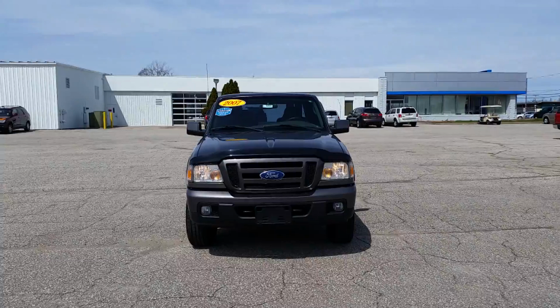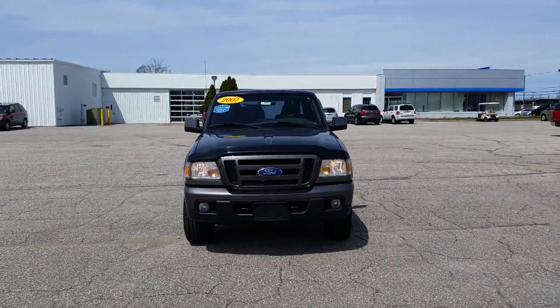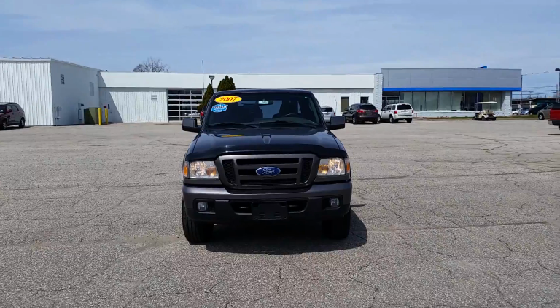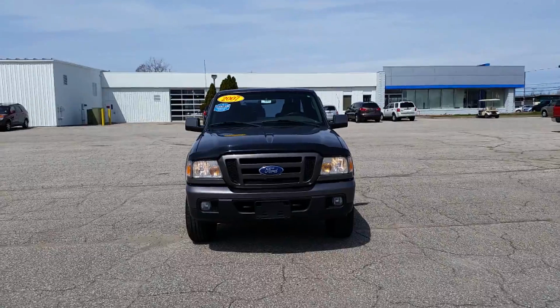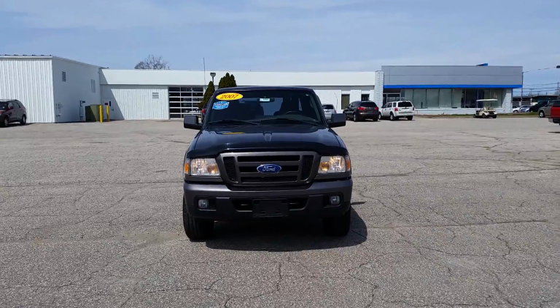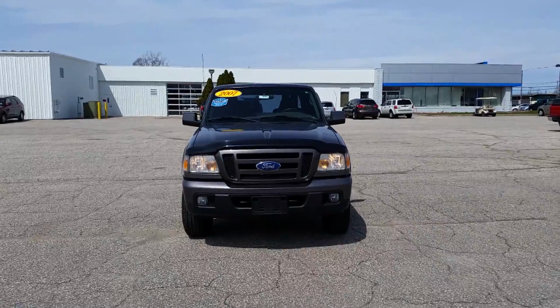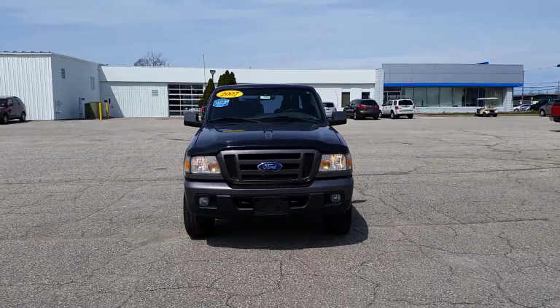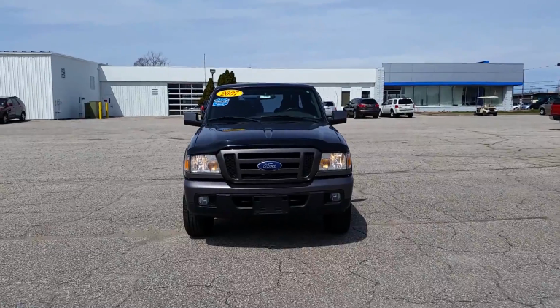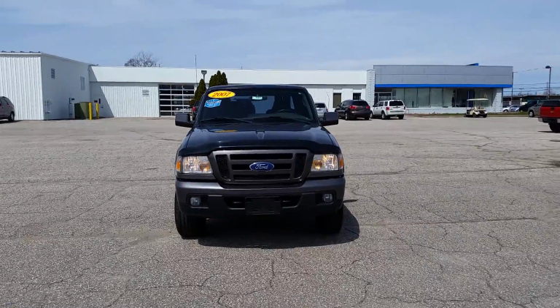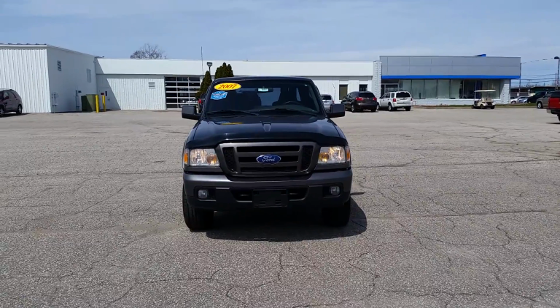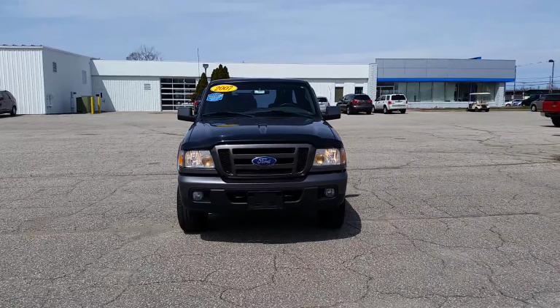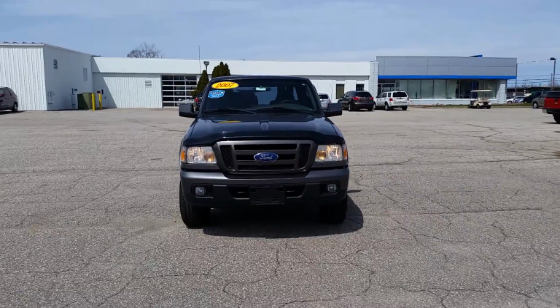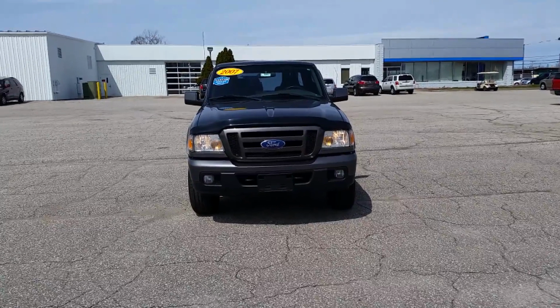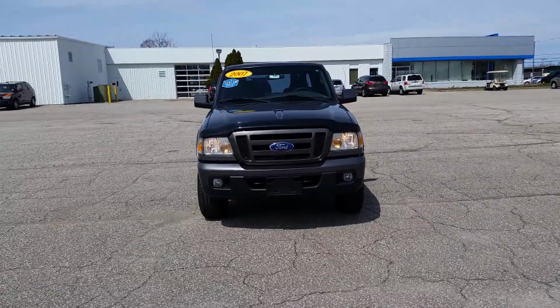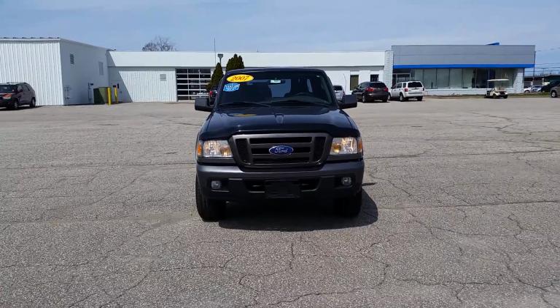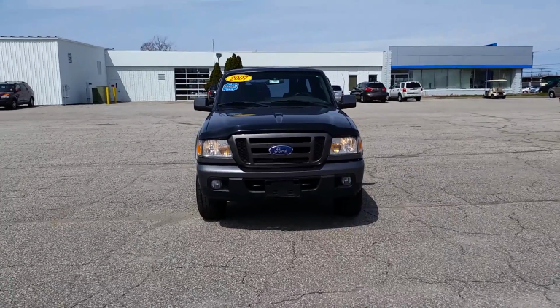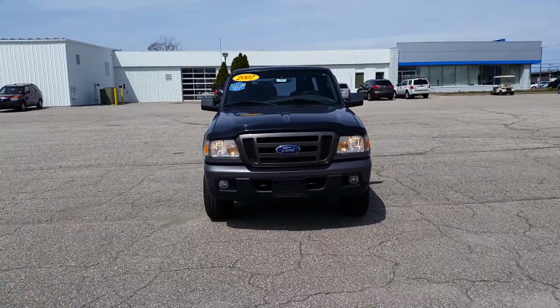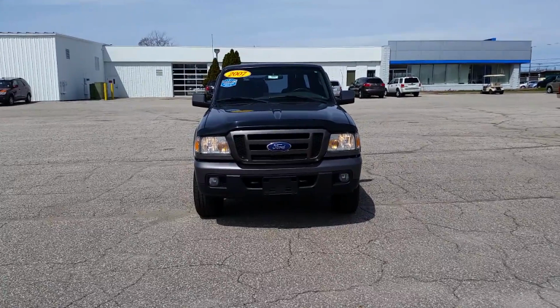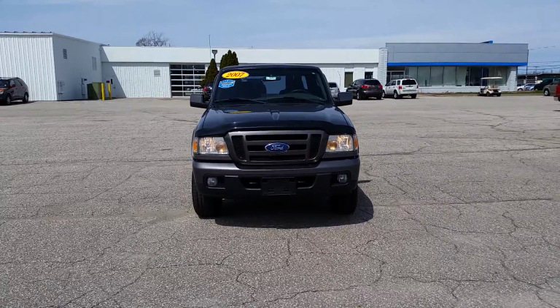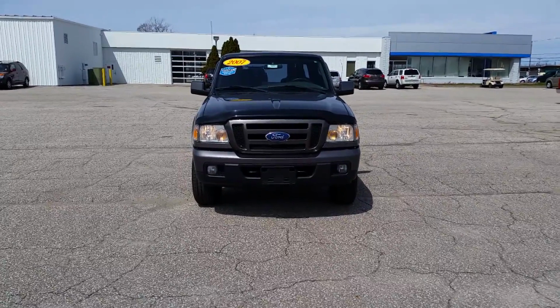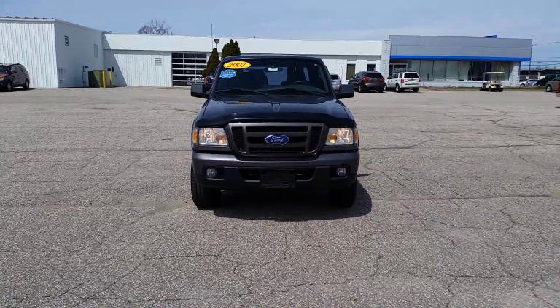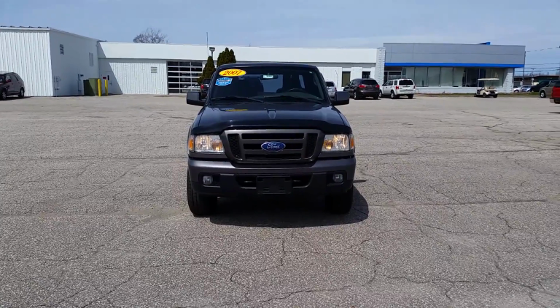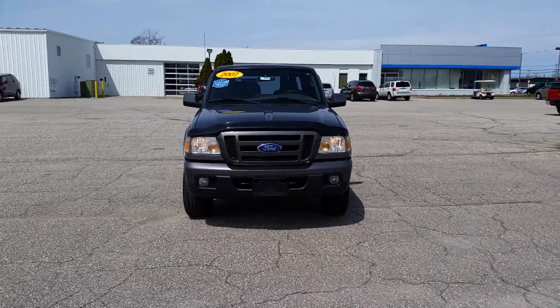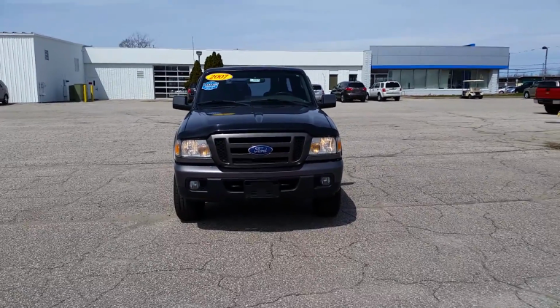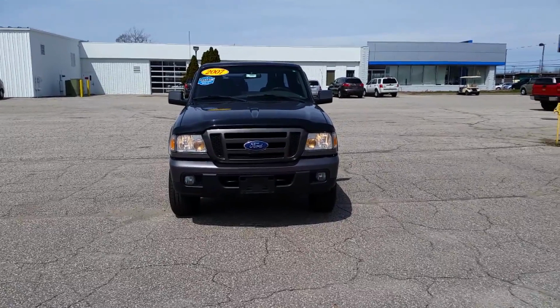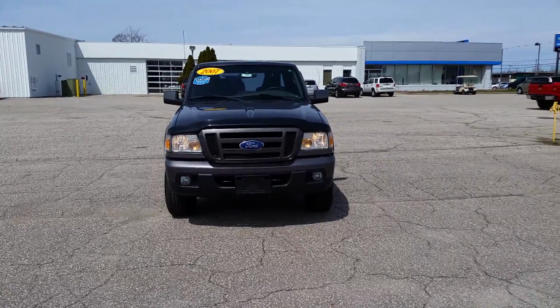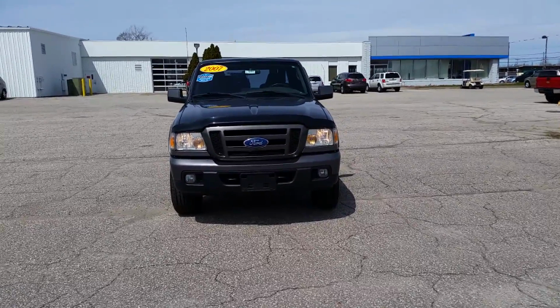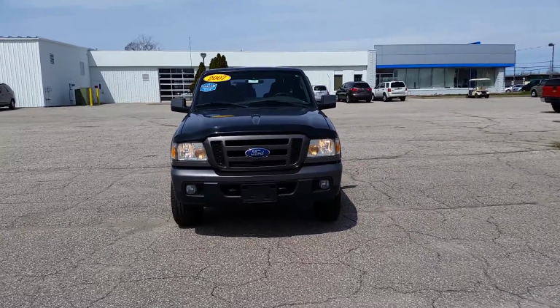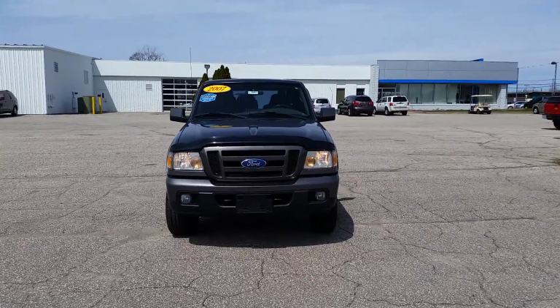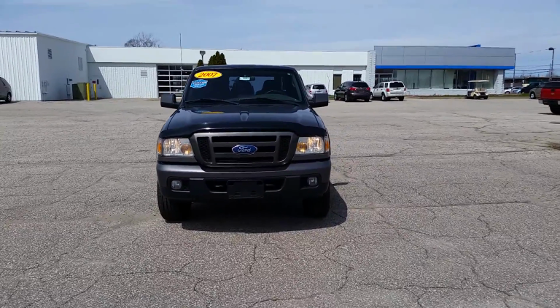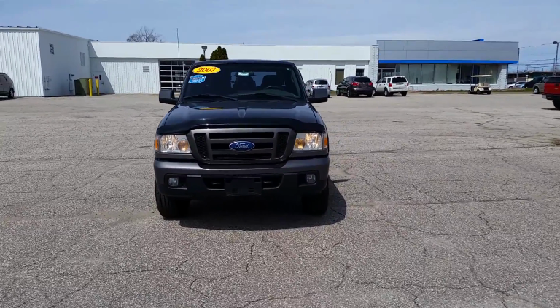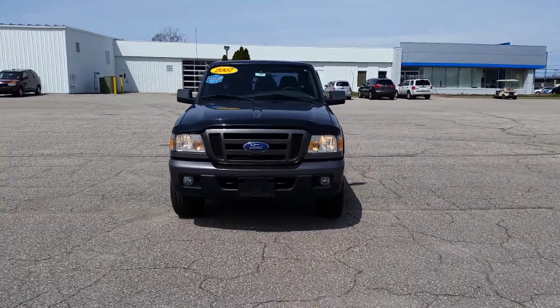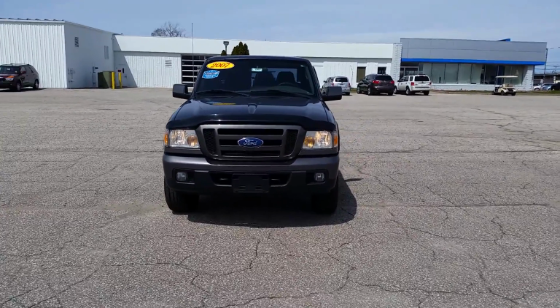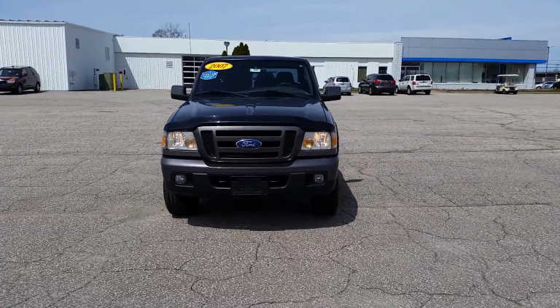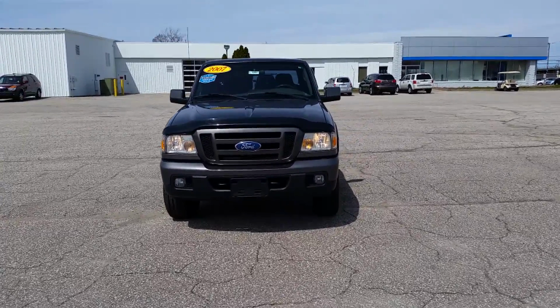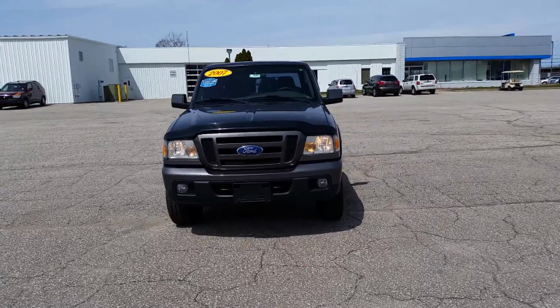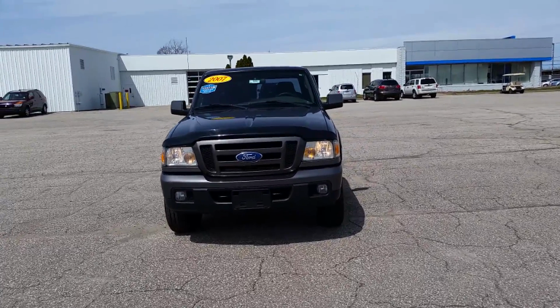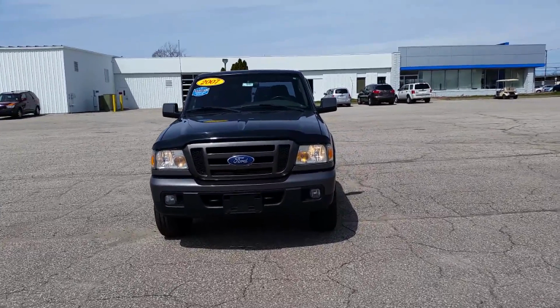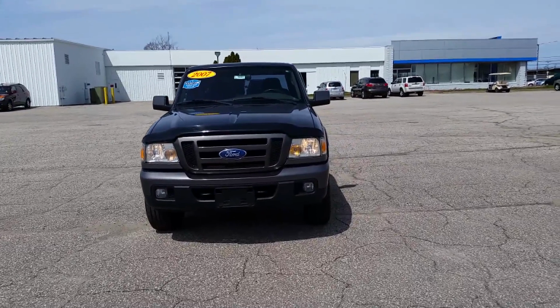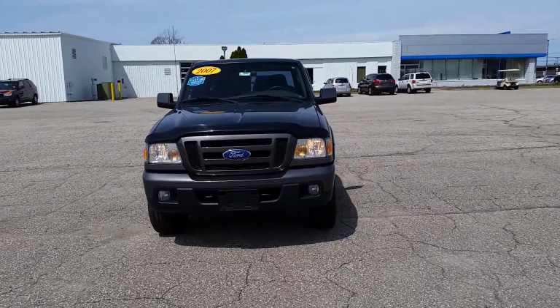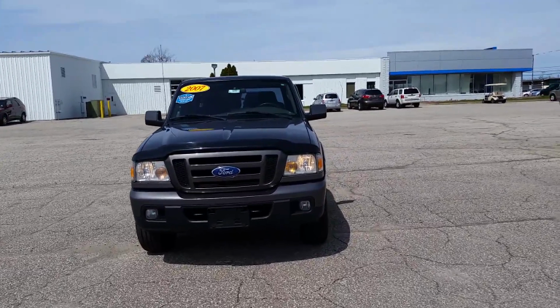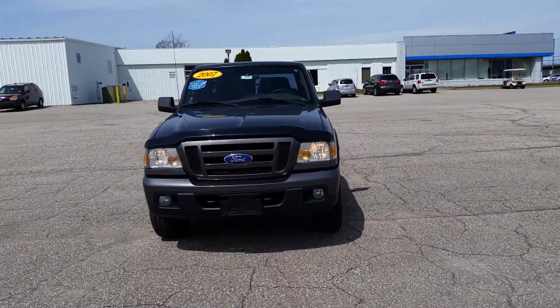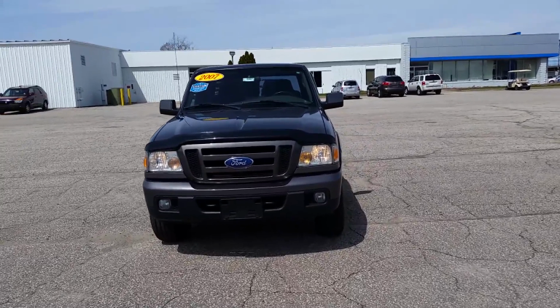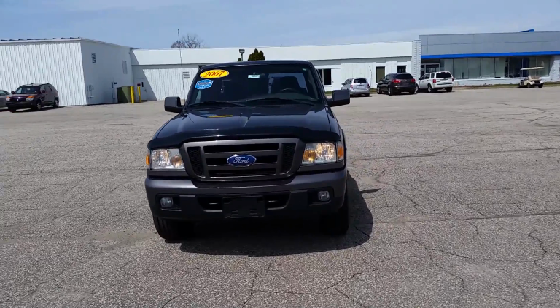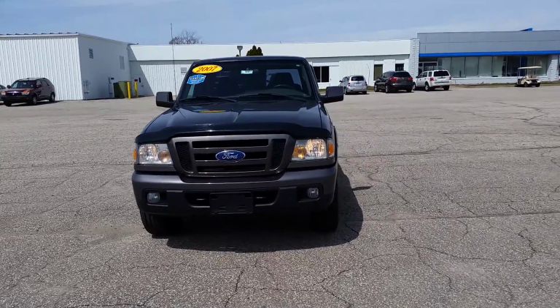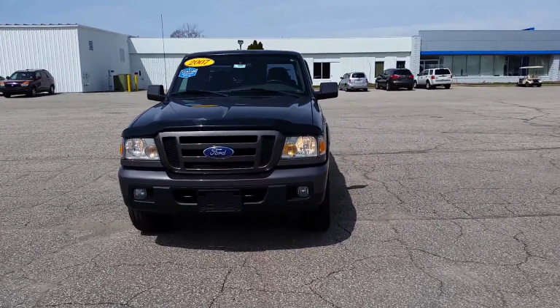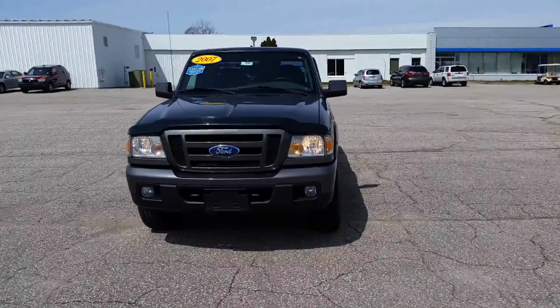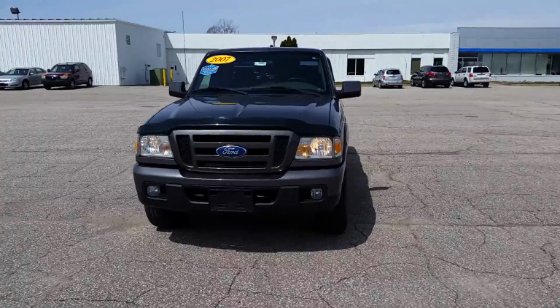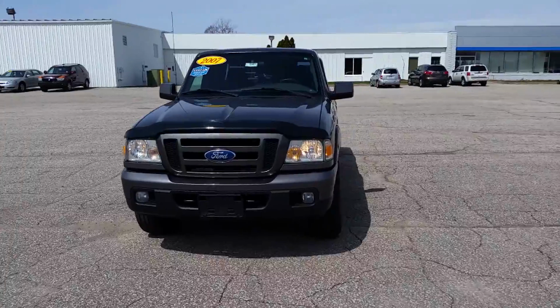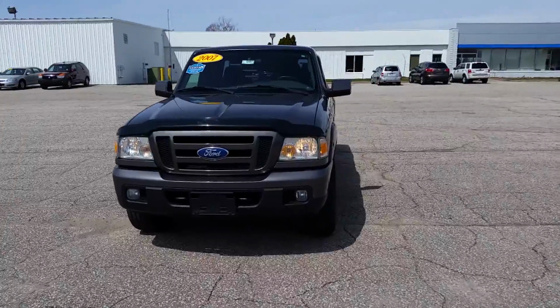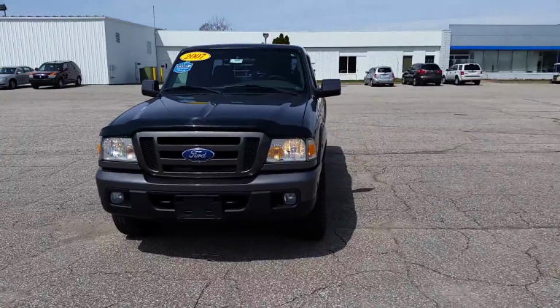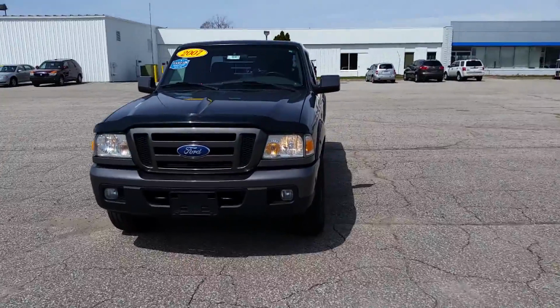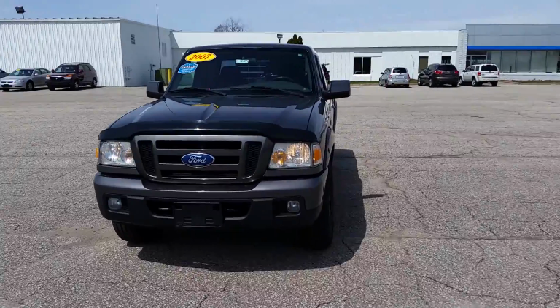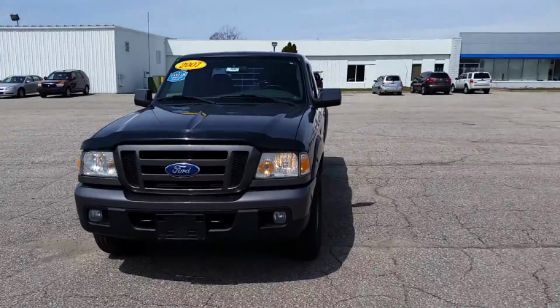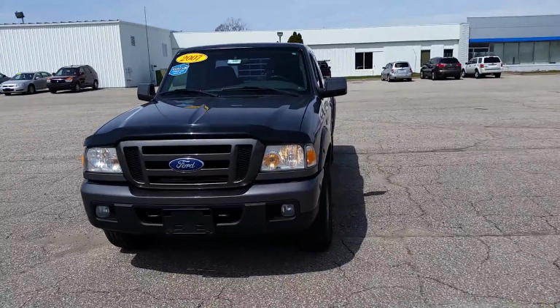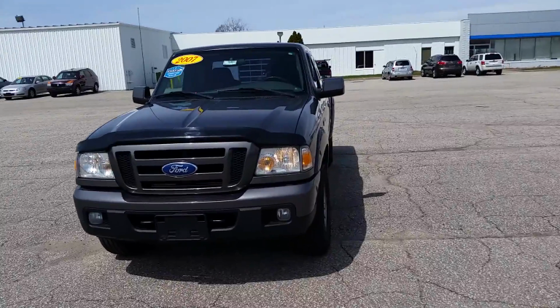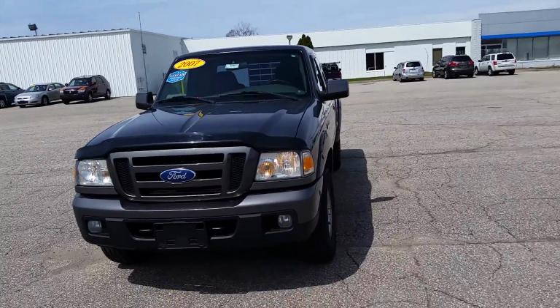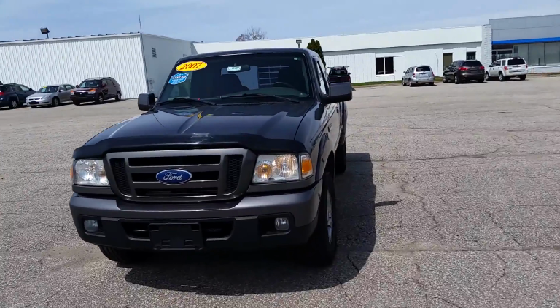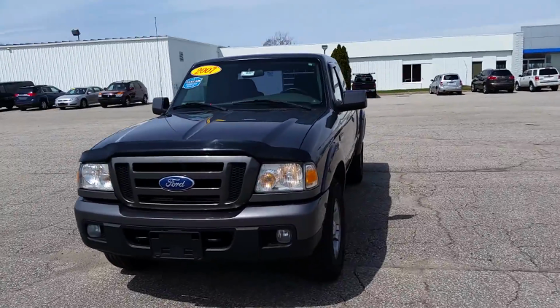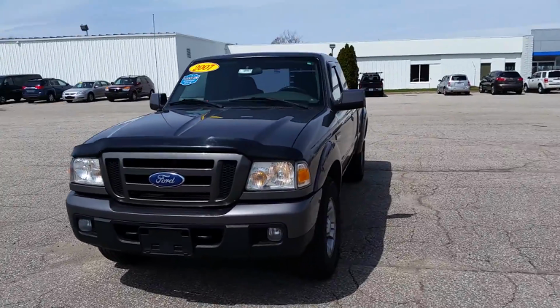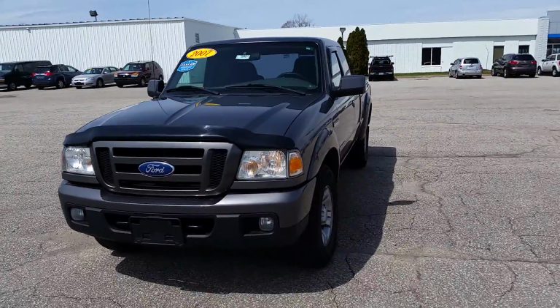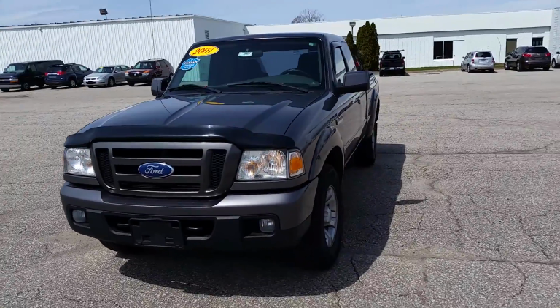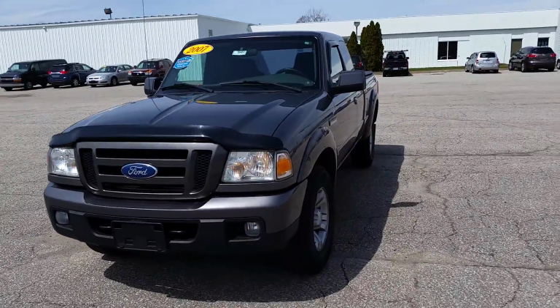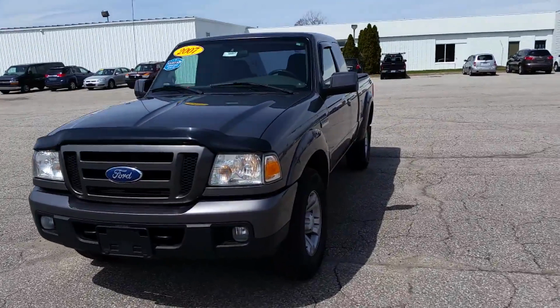Hi Ellis, this is Norman from Schaefer Chevrolet taking a walk around our 2007 Ford Ranger with you.